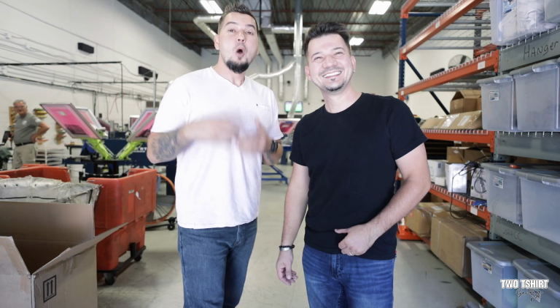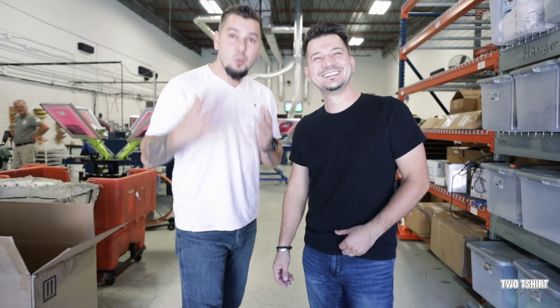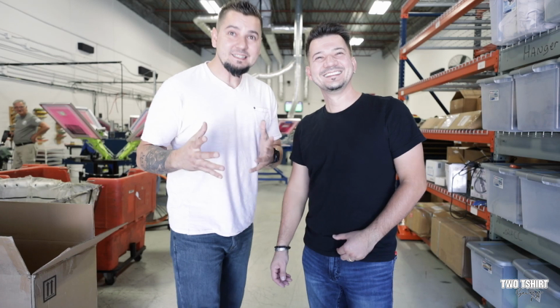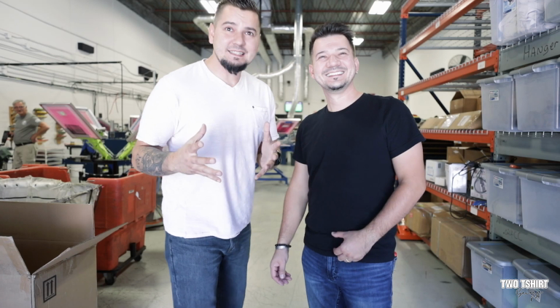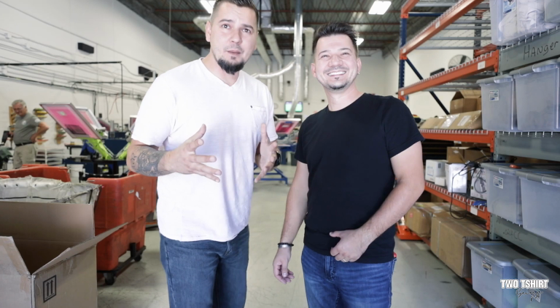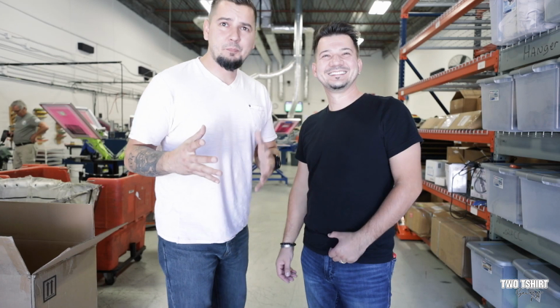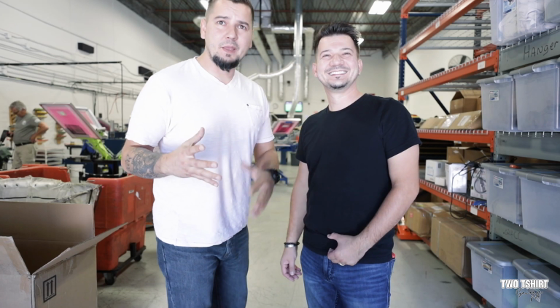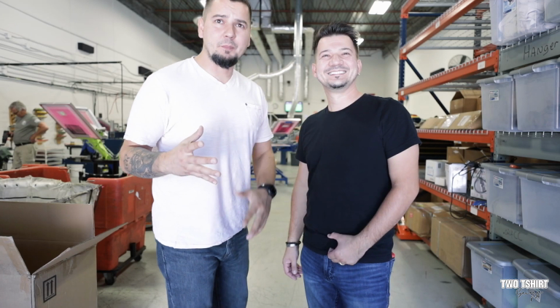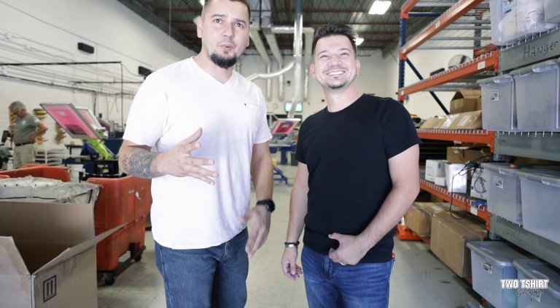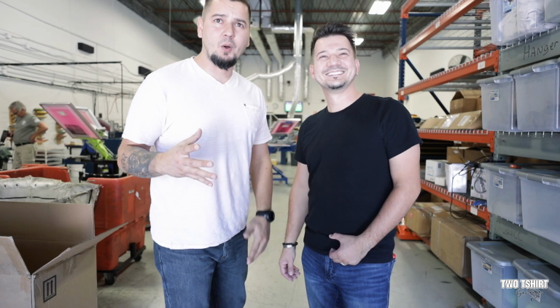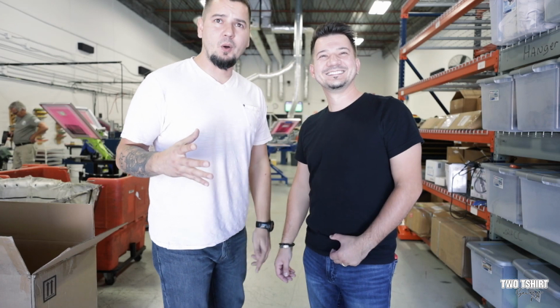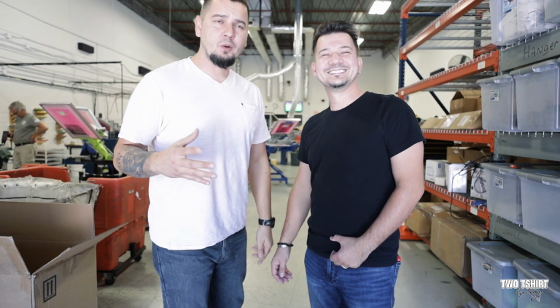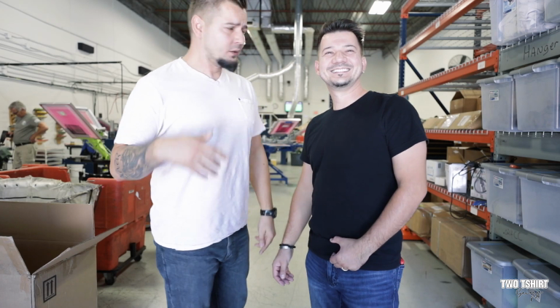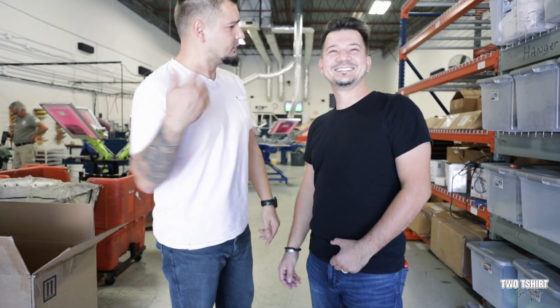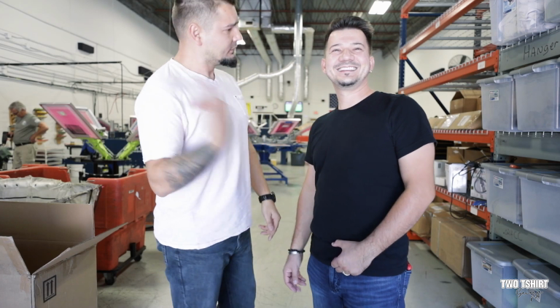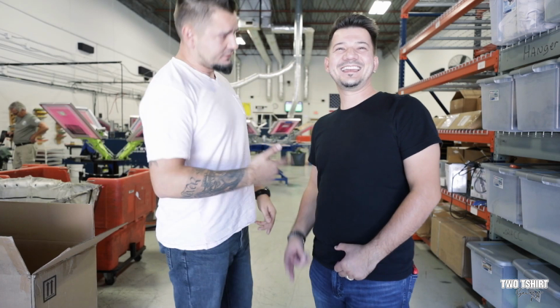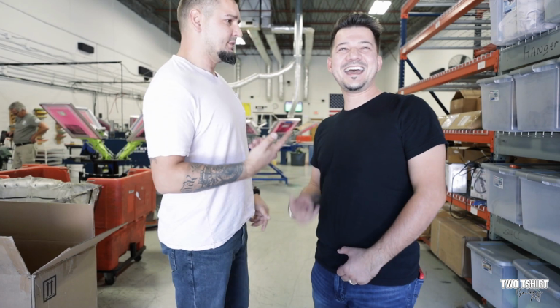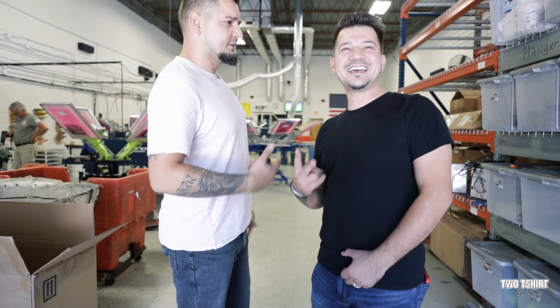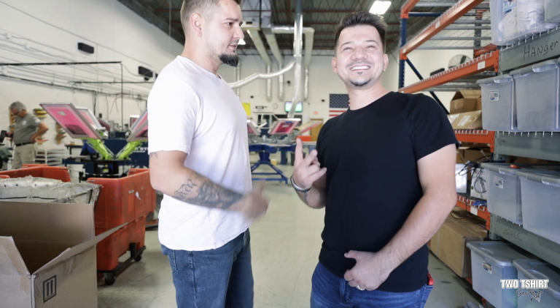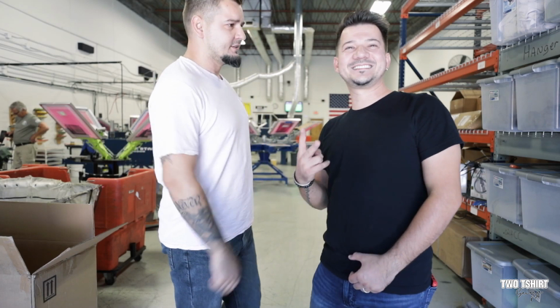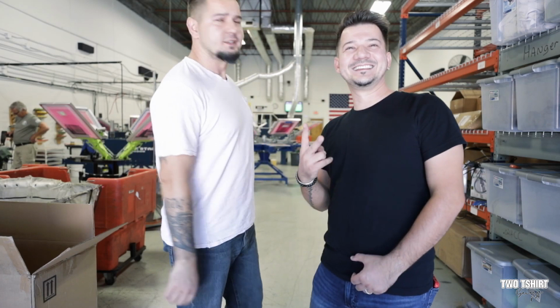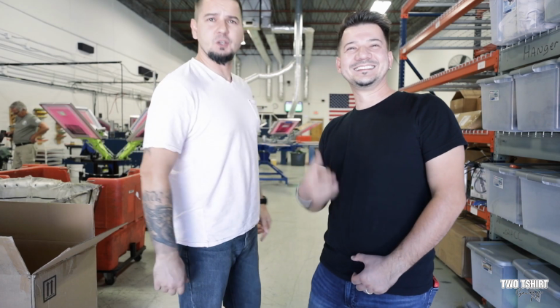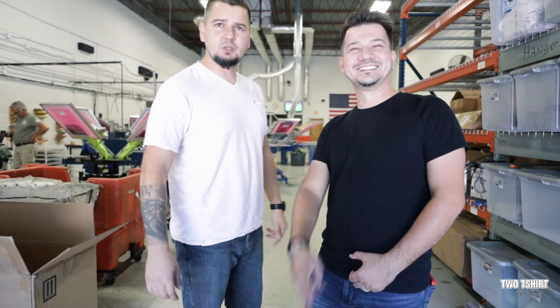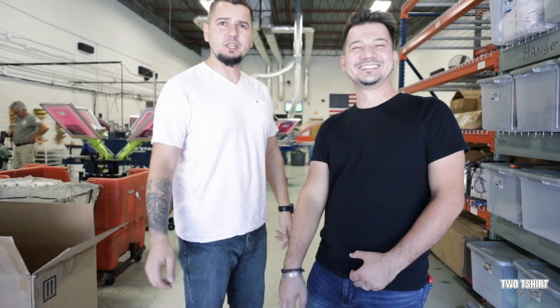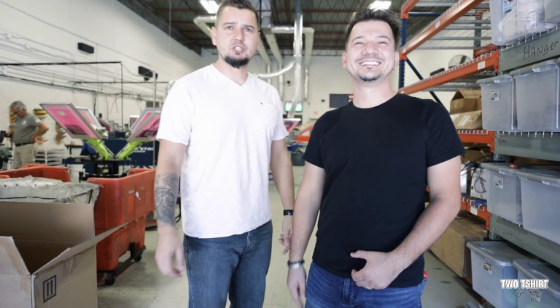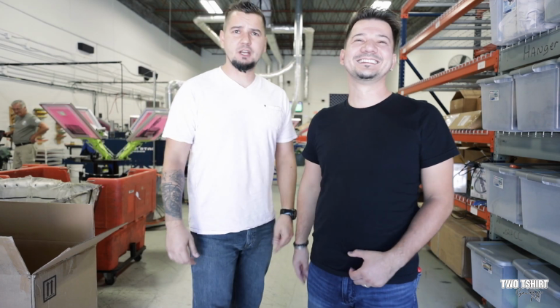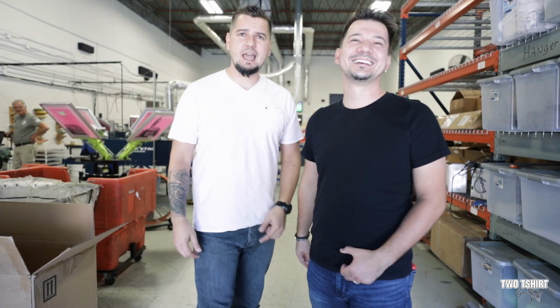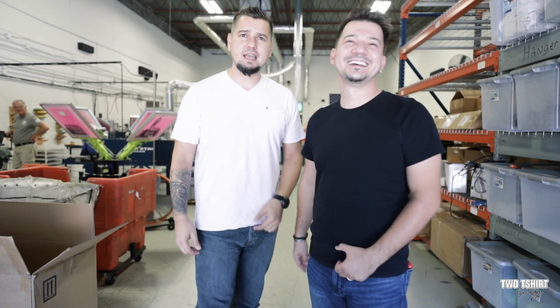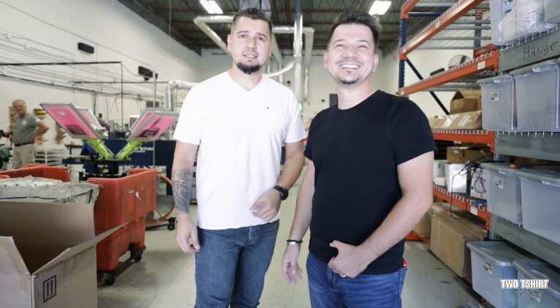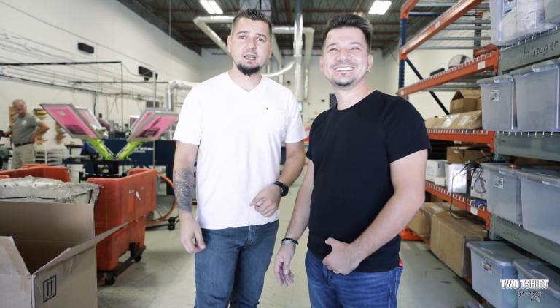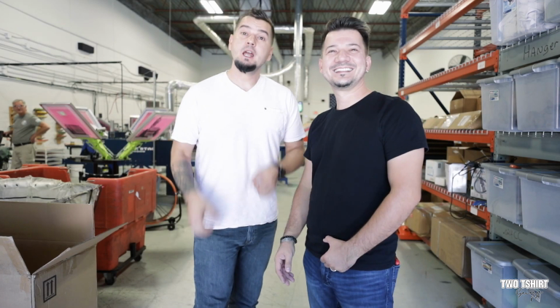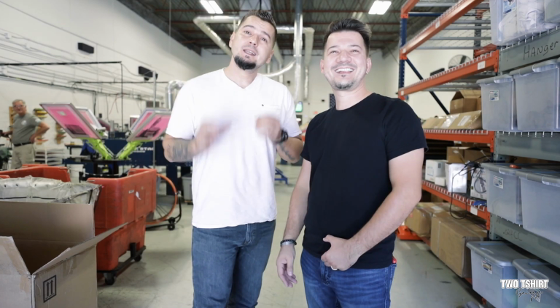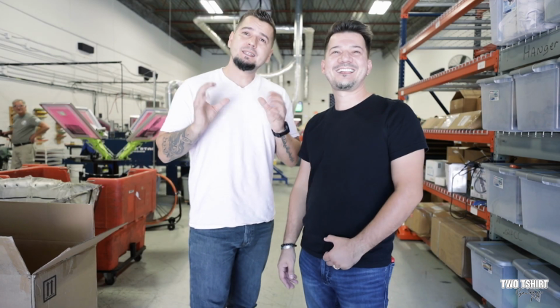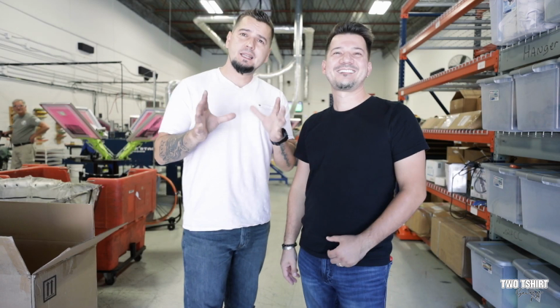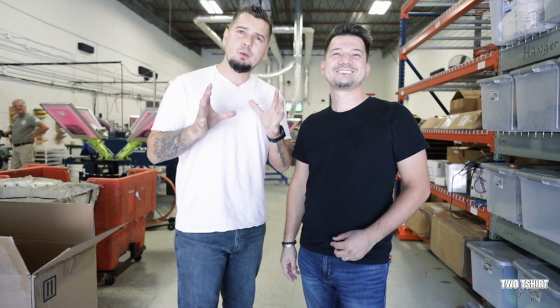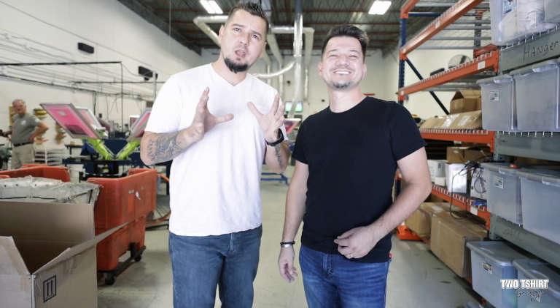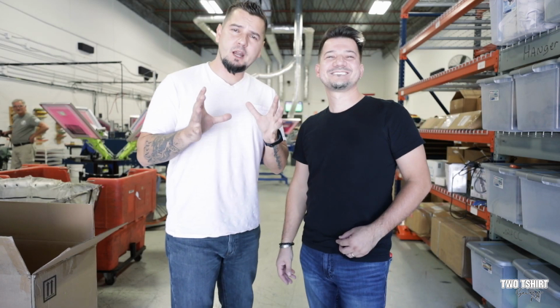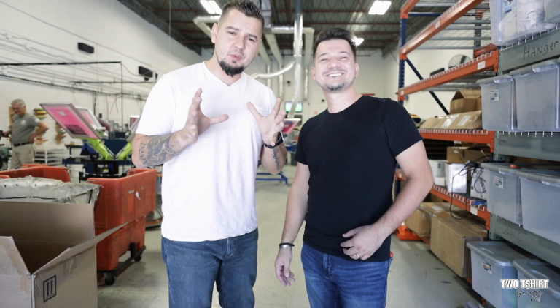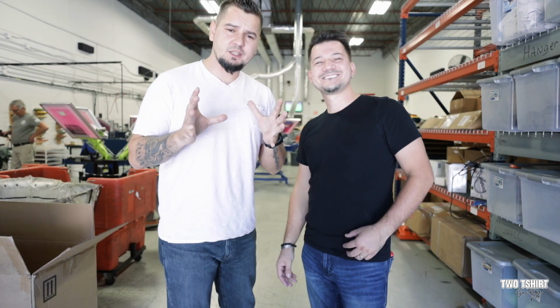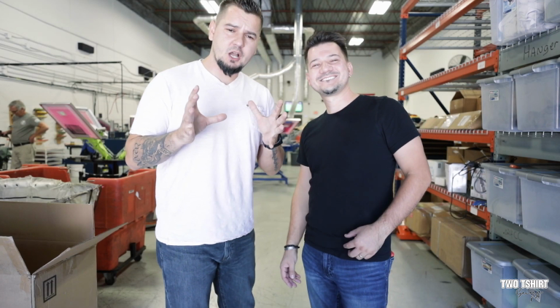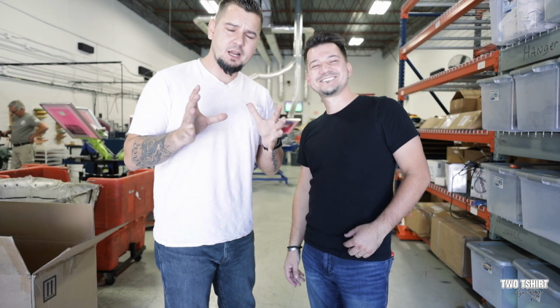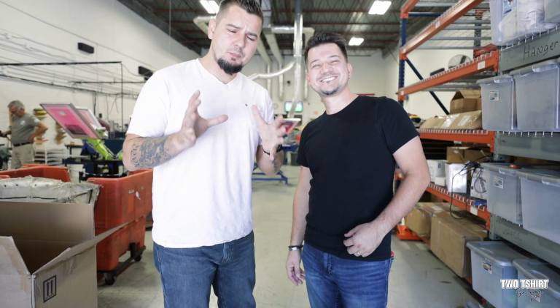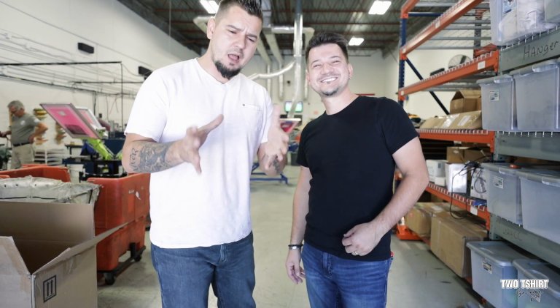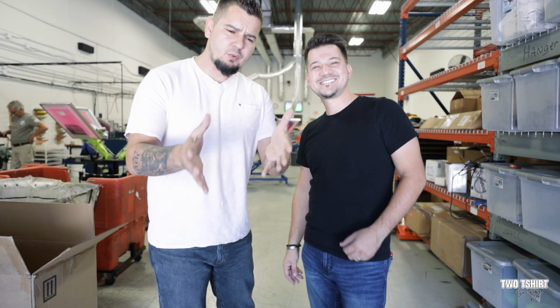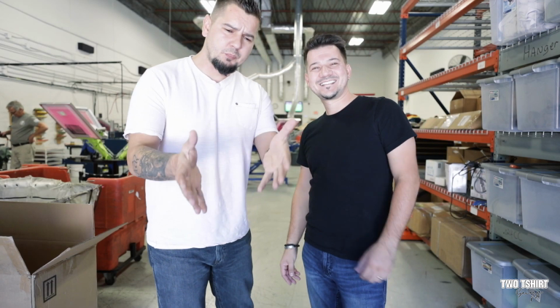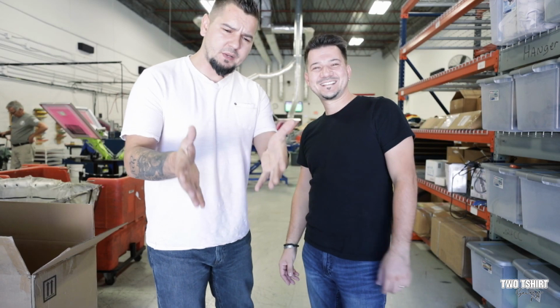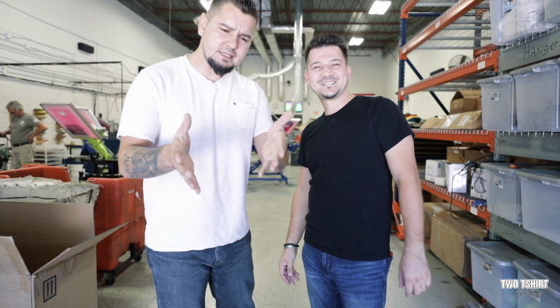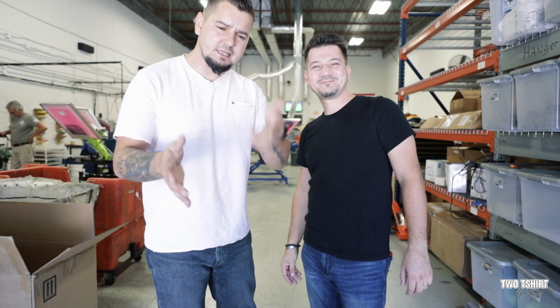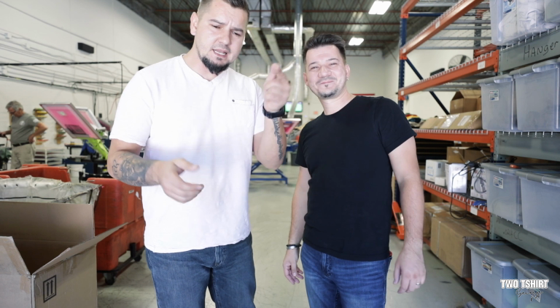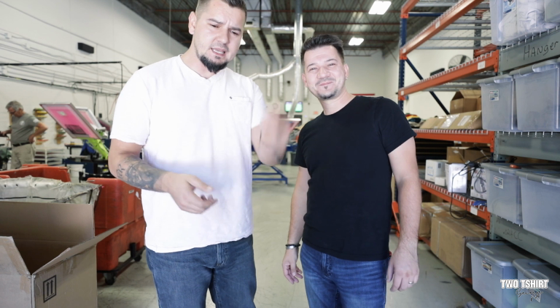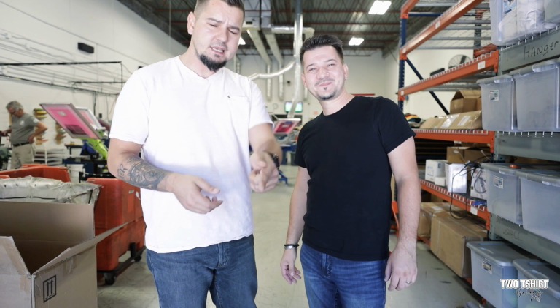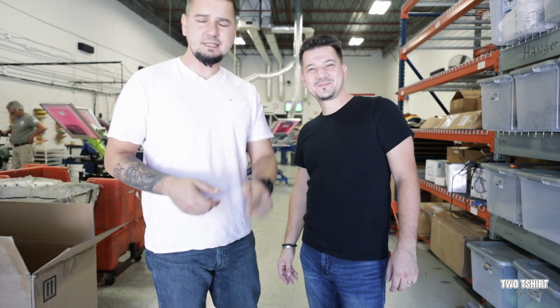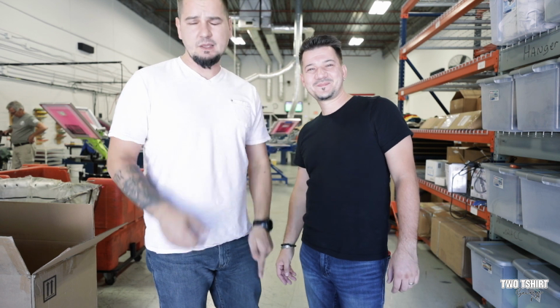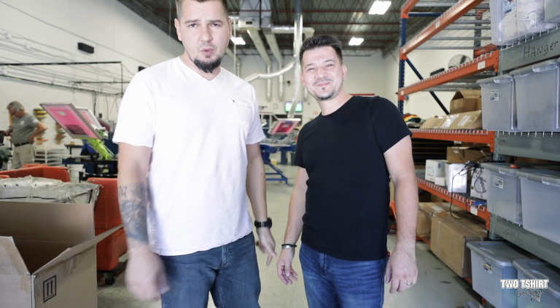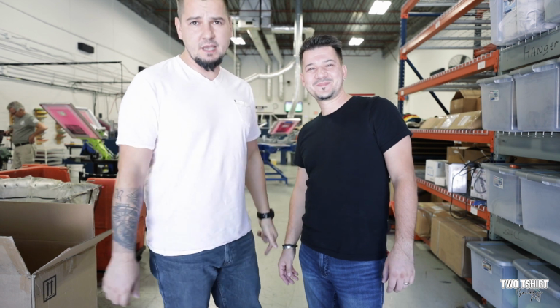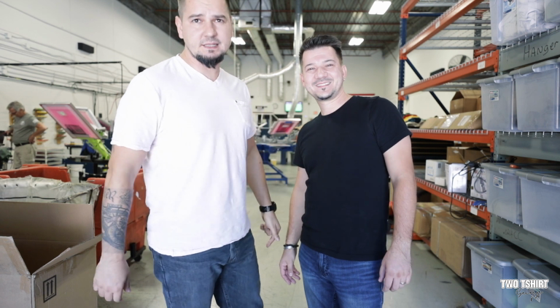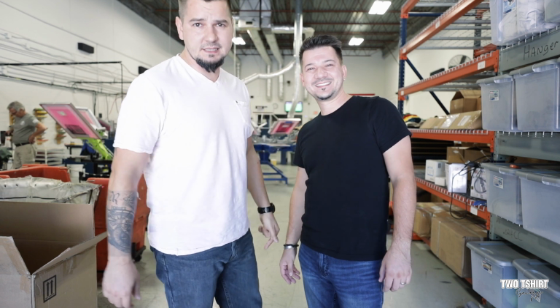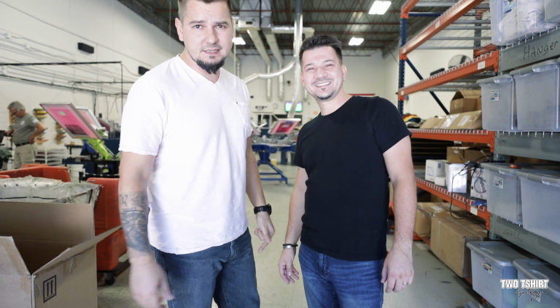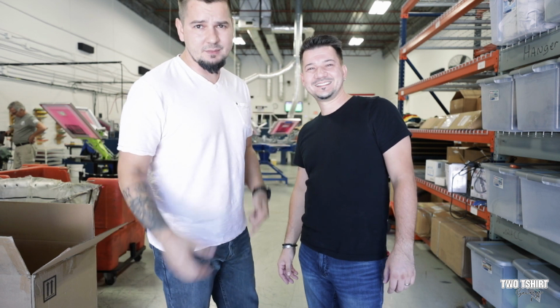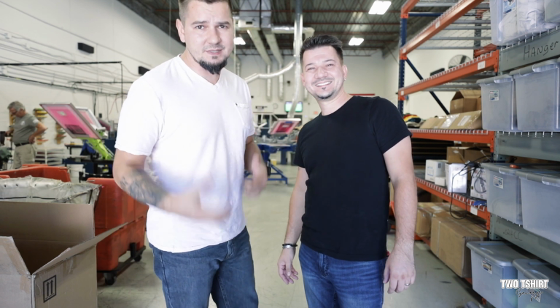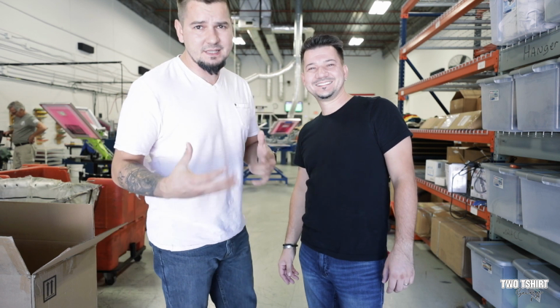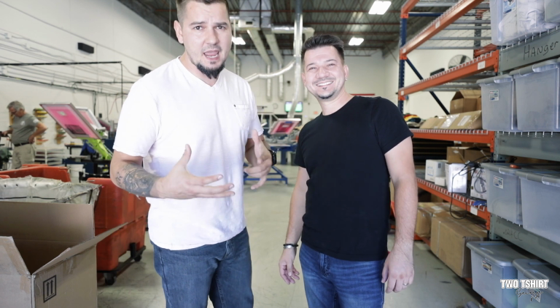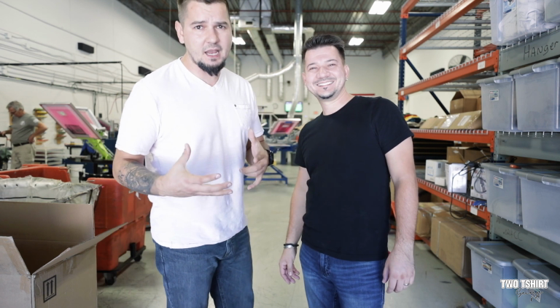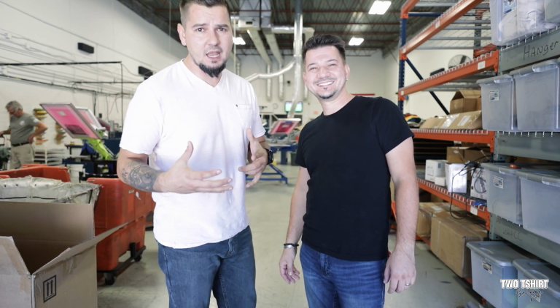What's up people! Hey guys, Two T-Shirt Guys here. Today we're going to be talking about replacing the EasyWay systems tank.